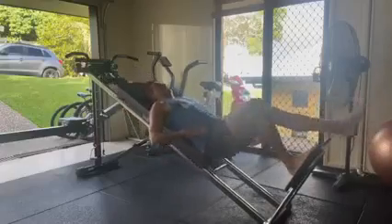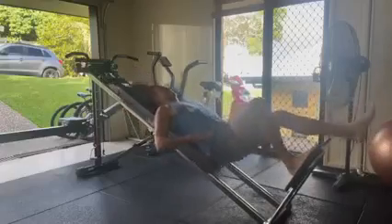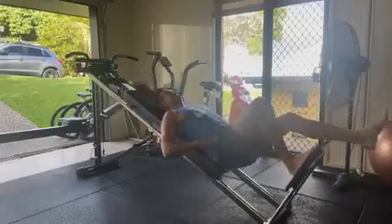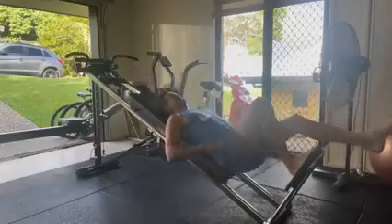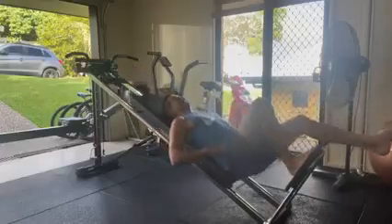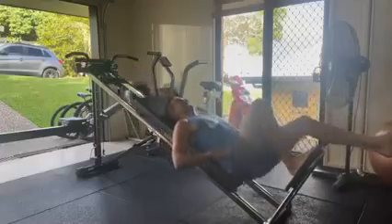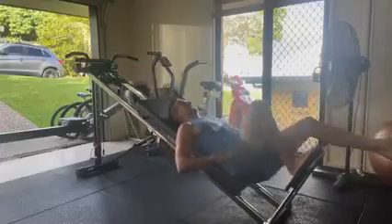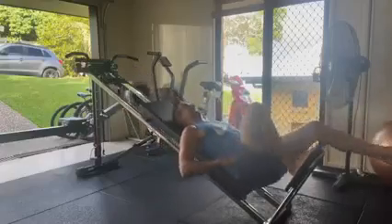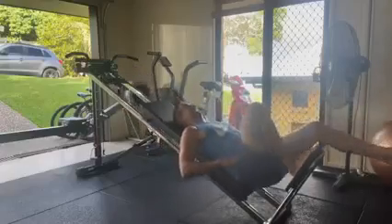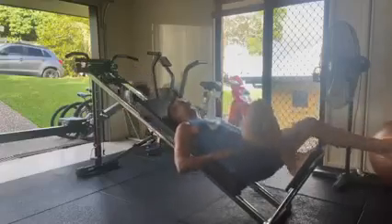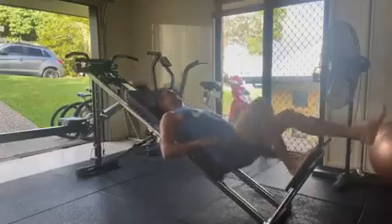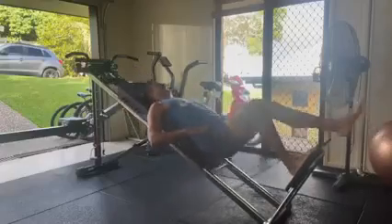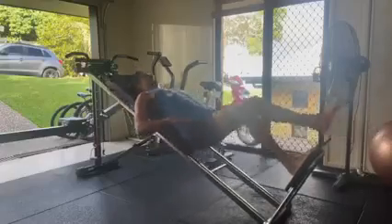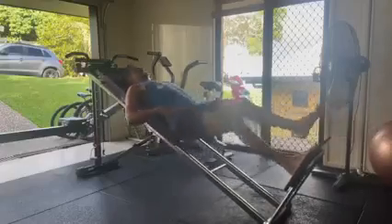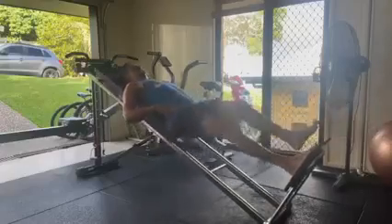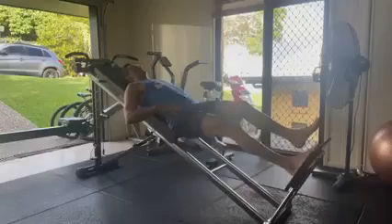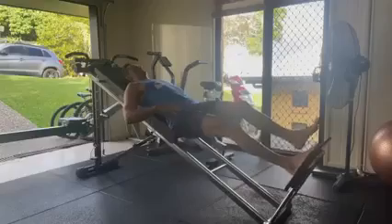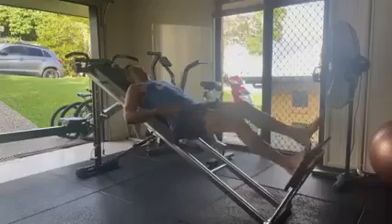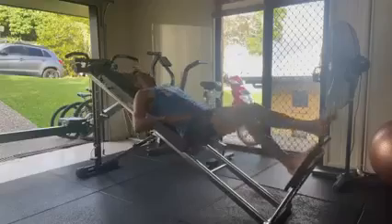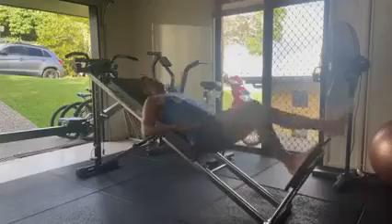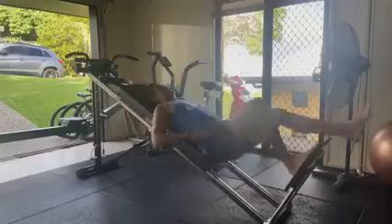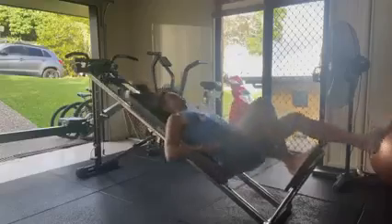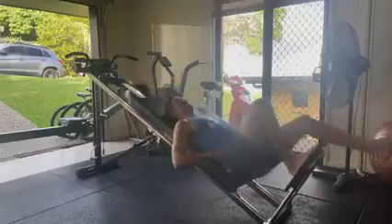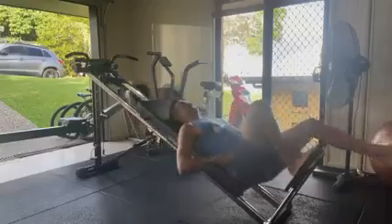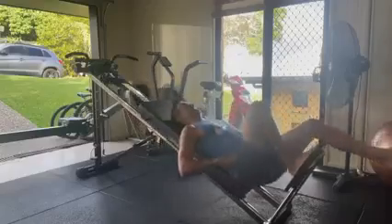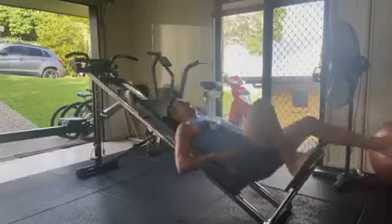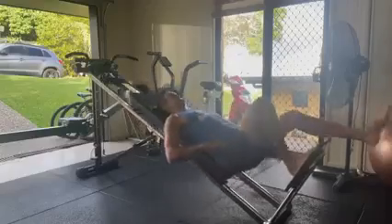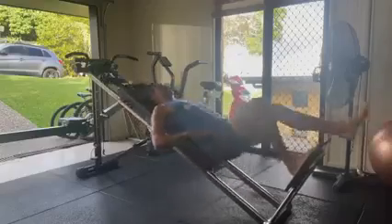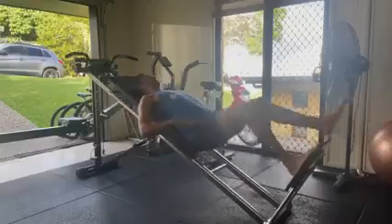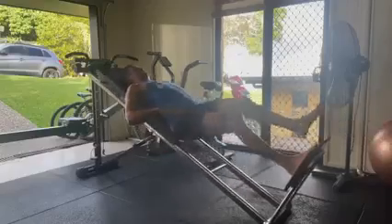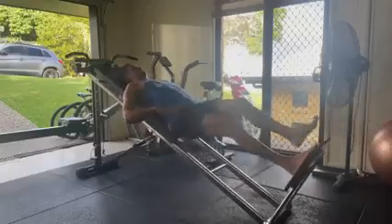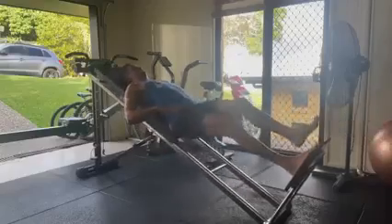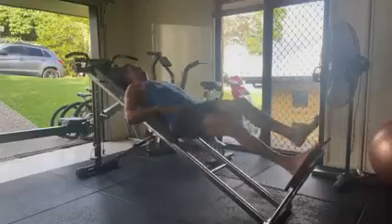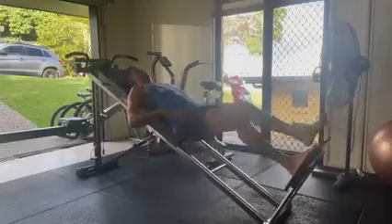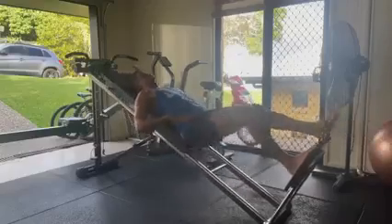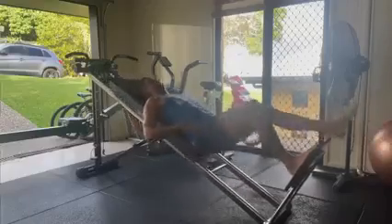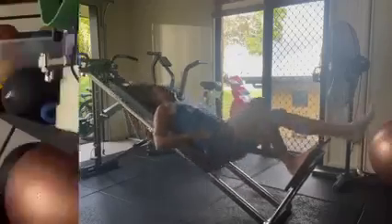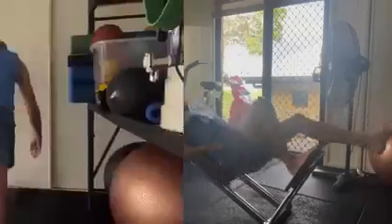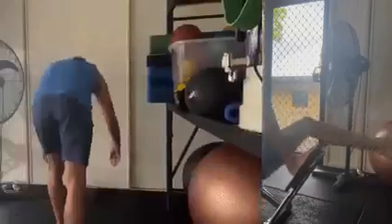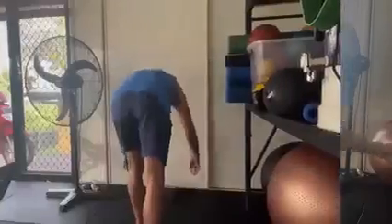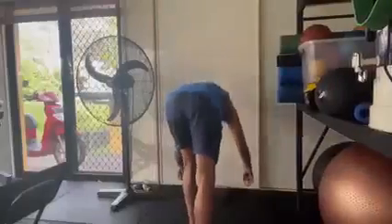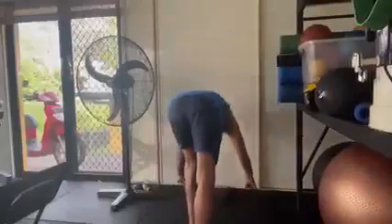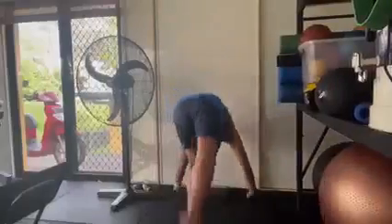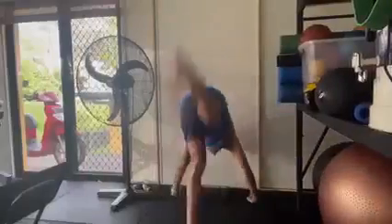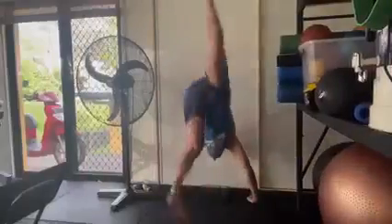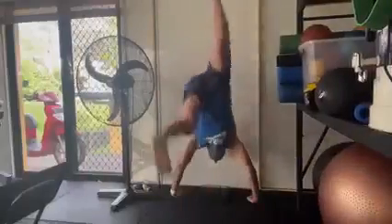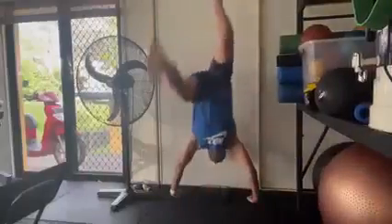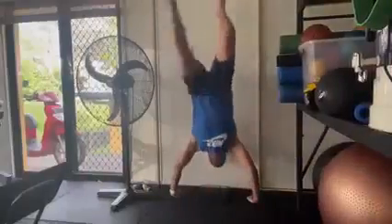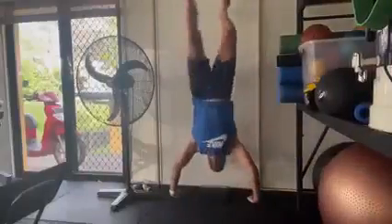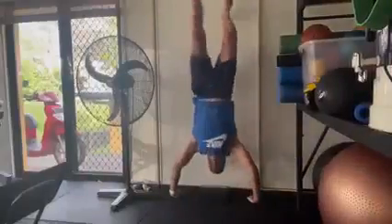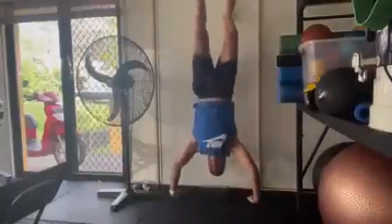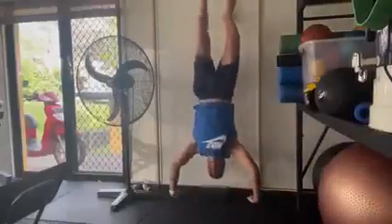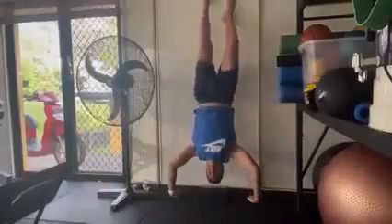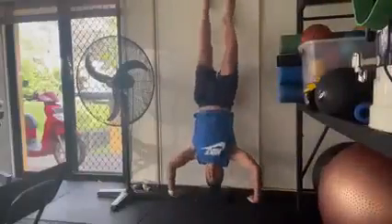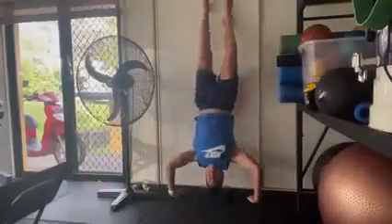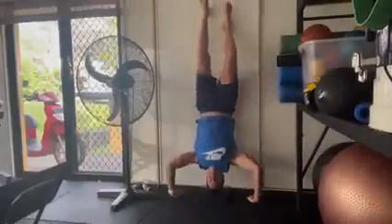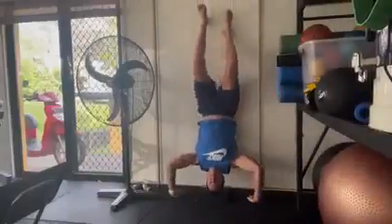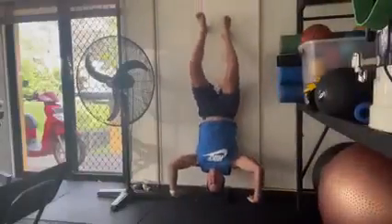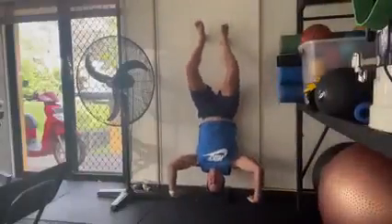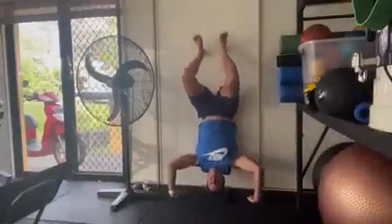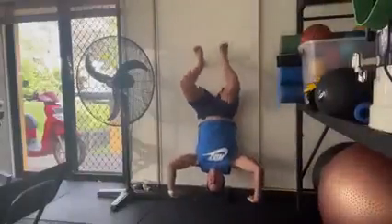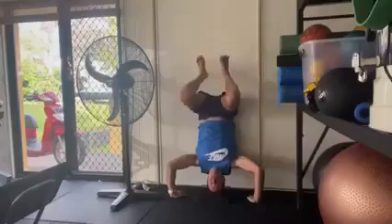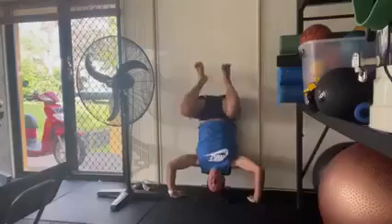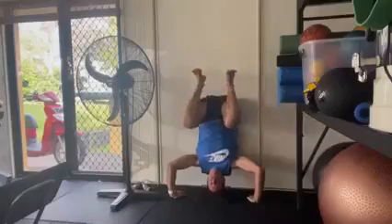I'm on the highest level now of being able to do a single leg press on my total trainer piece of equipment. It's really made a huge difference.